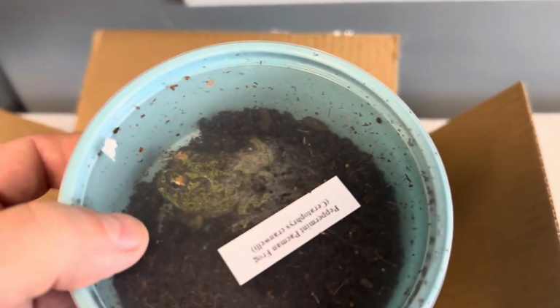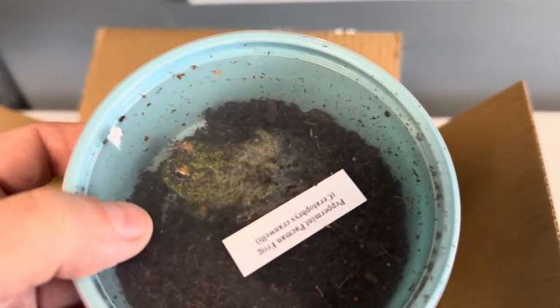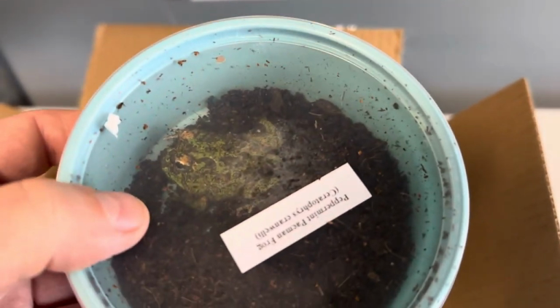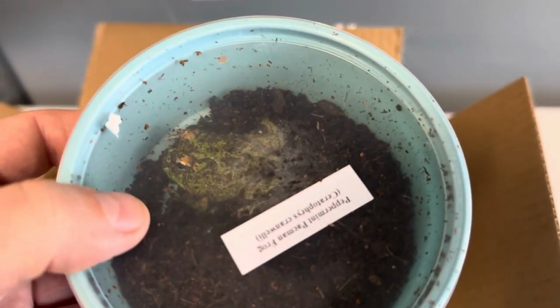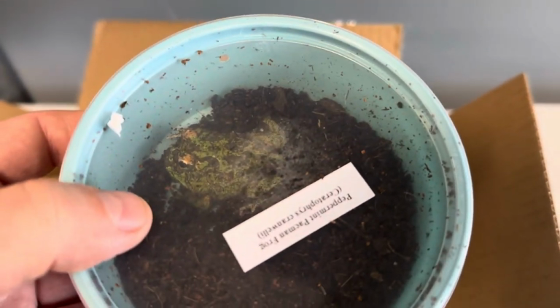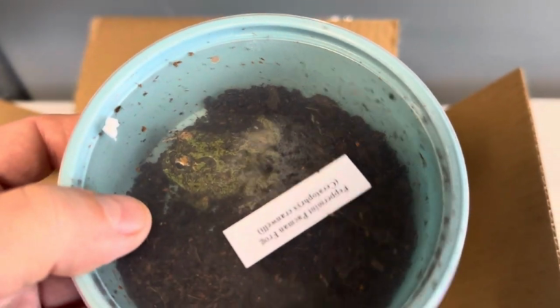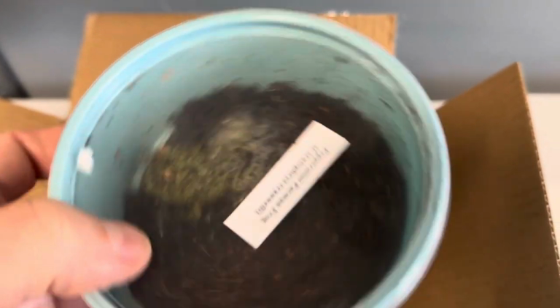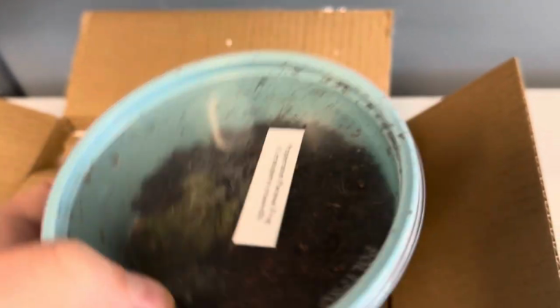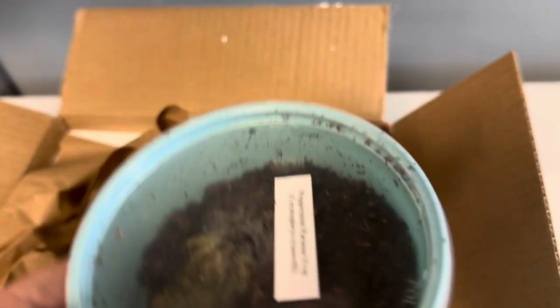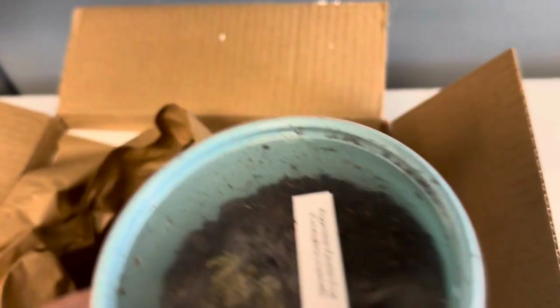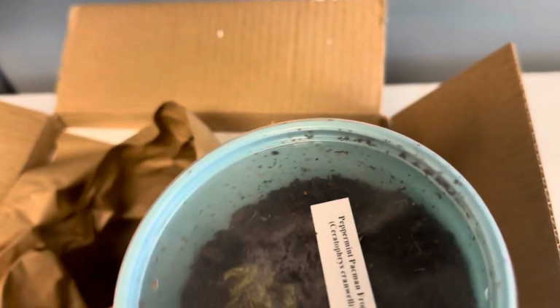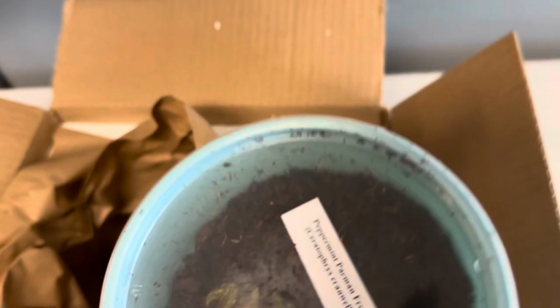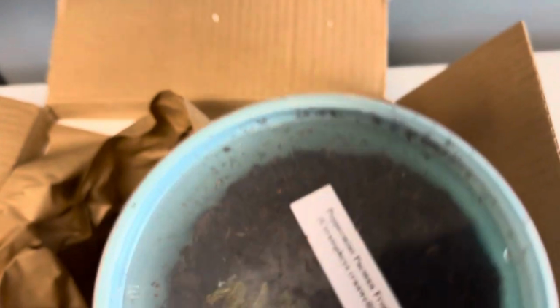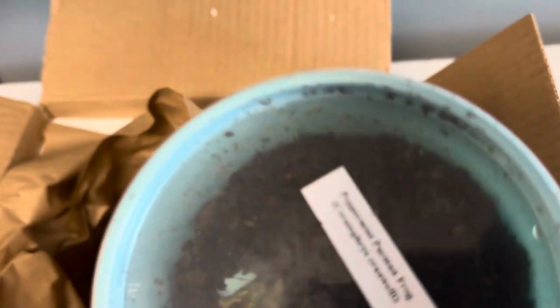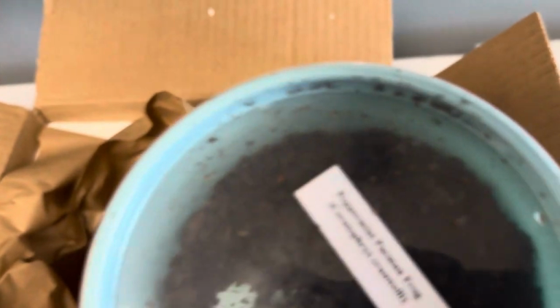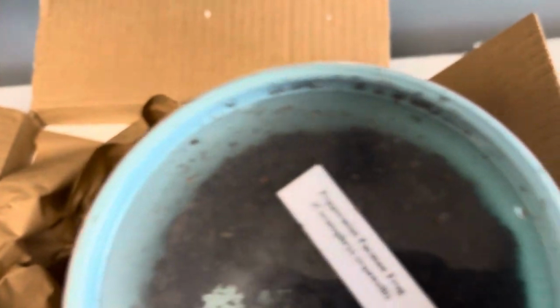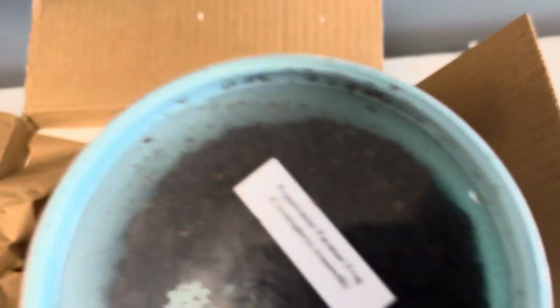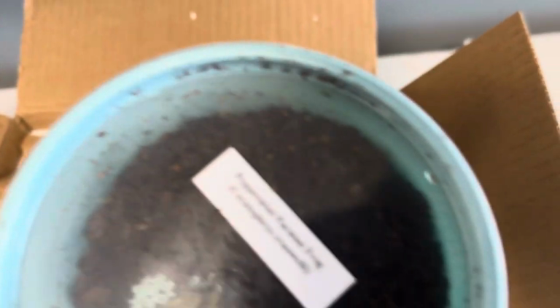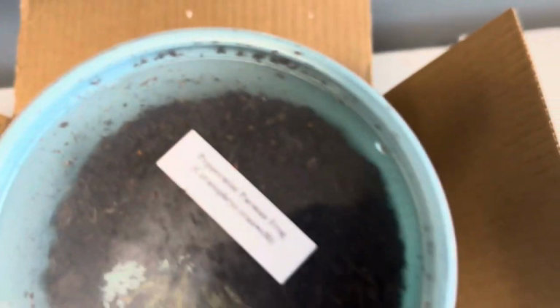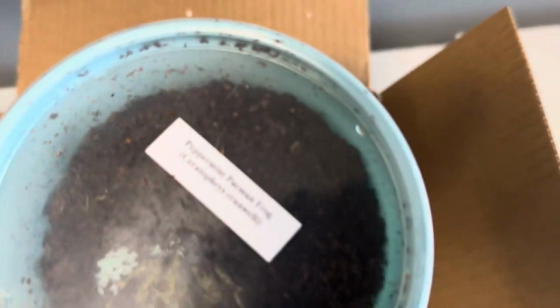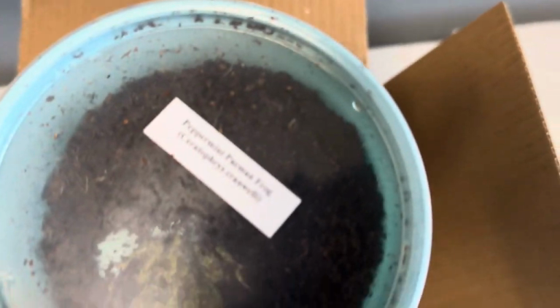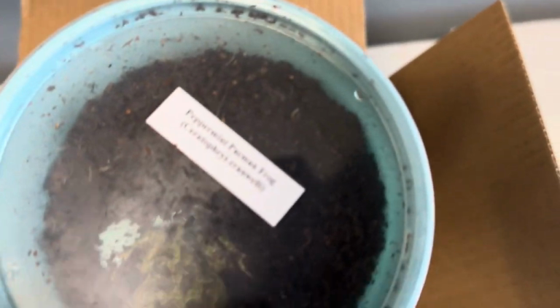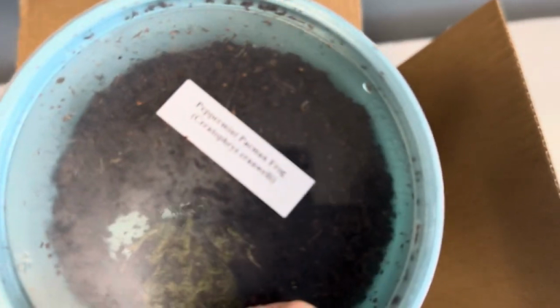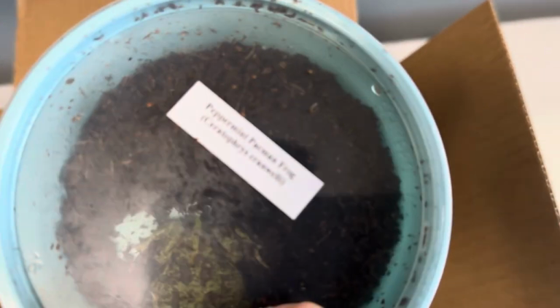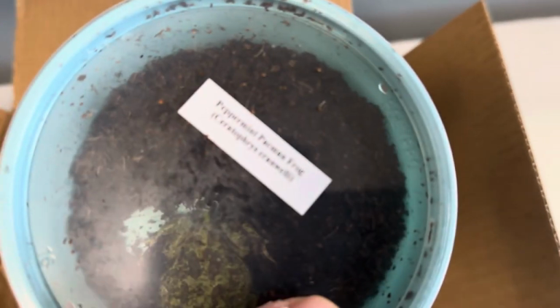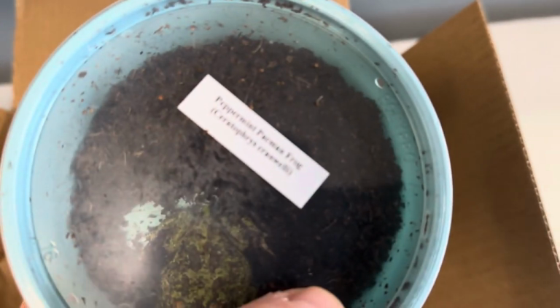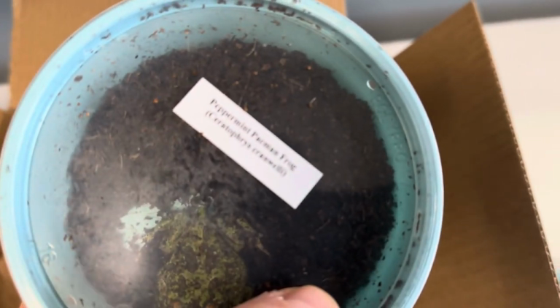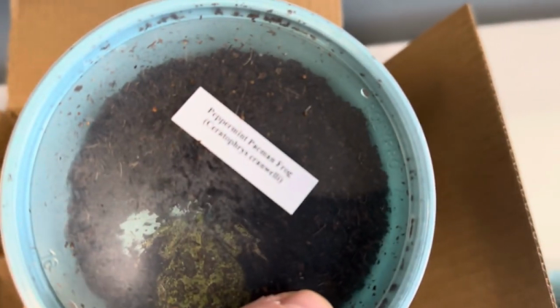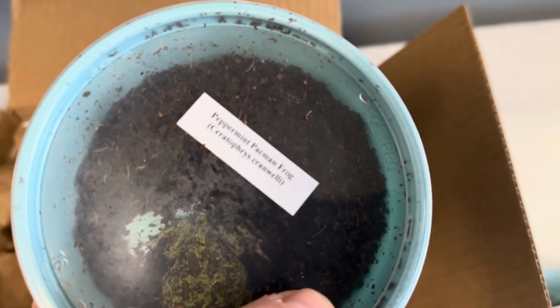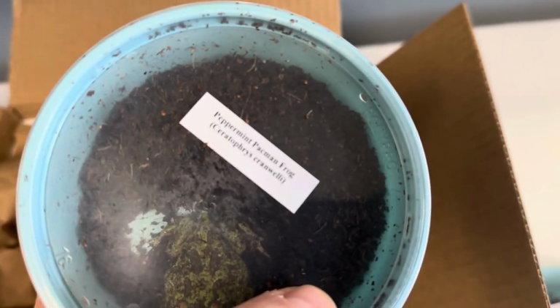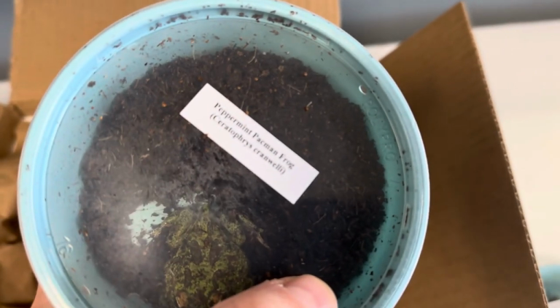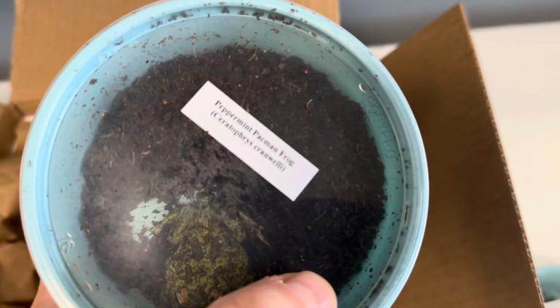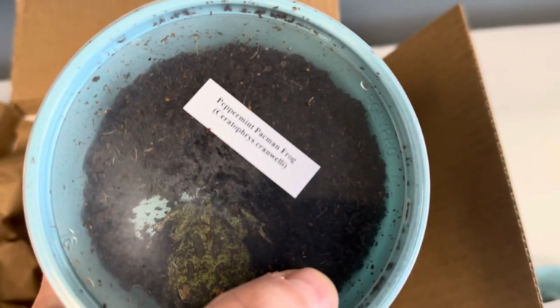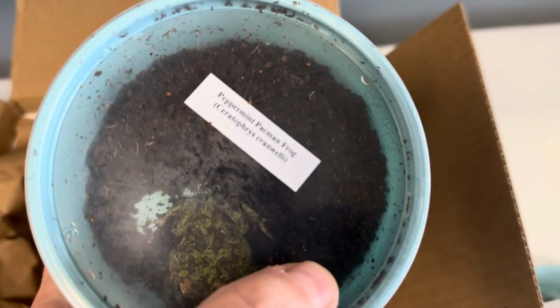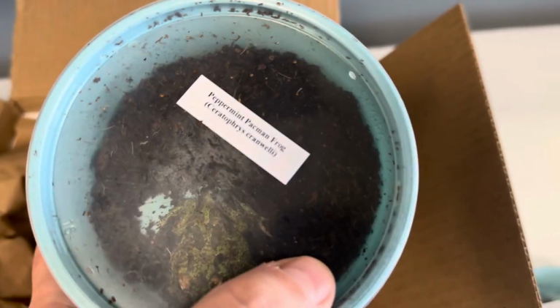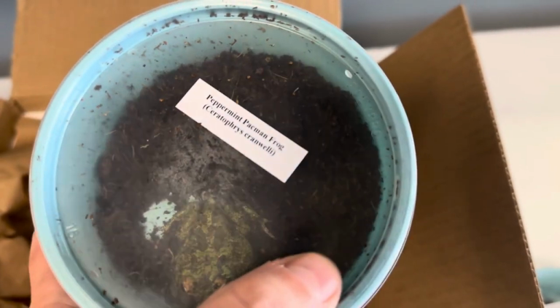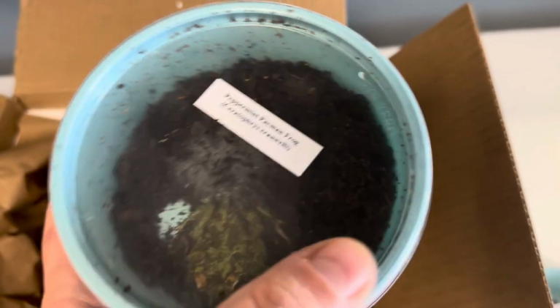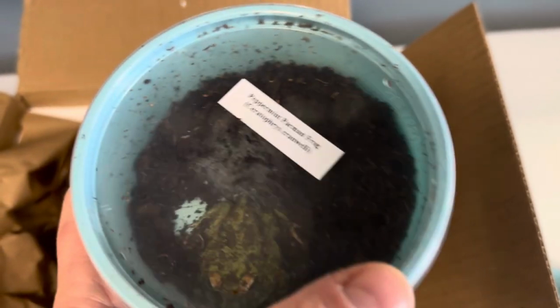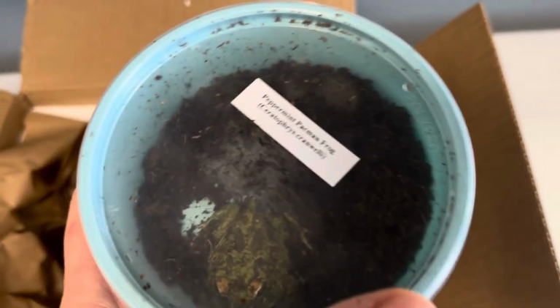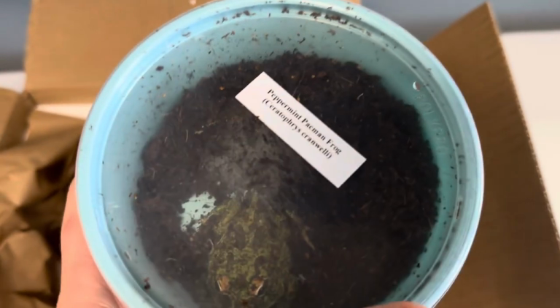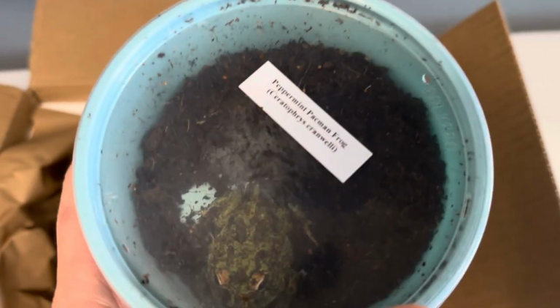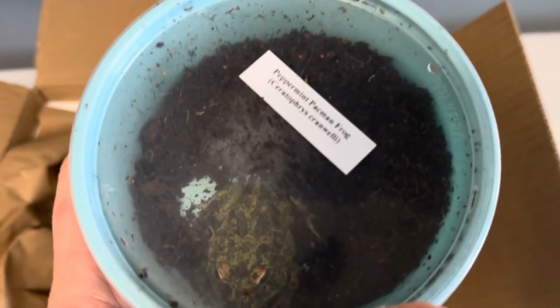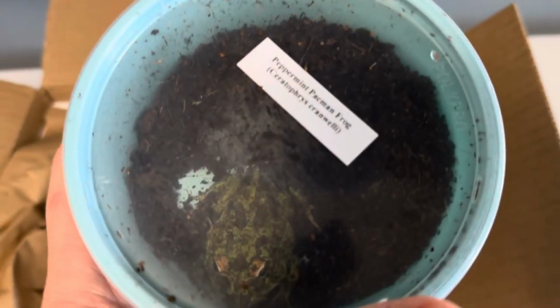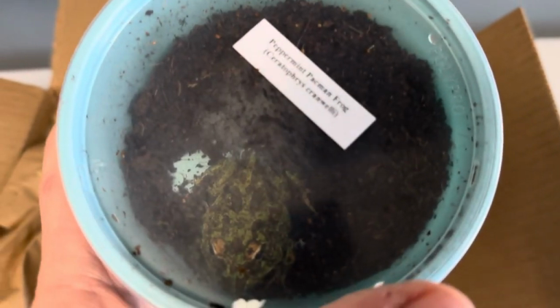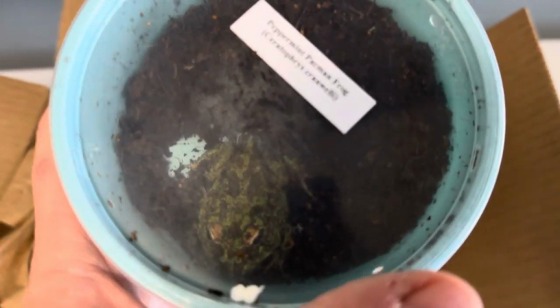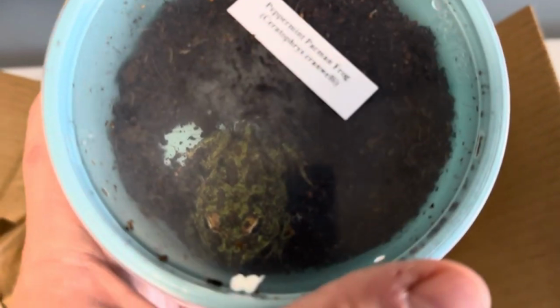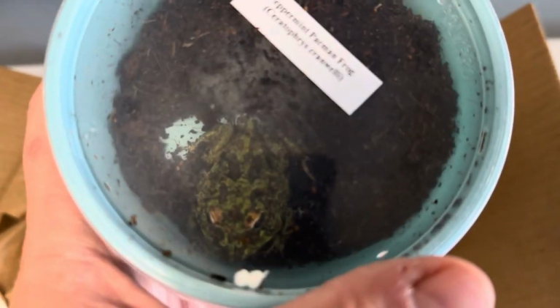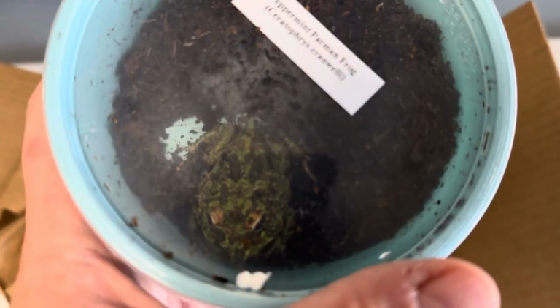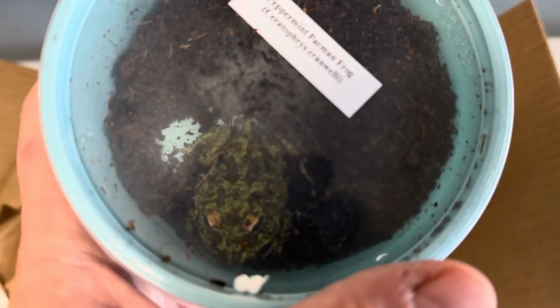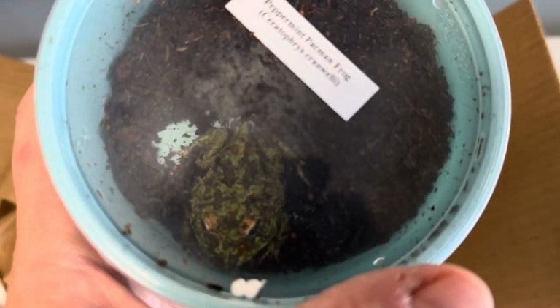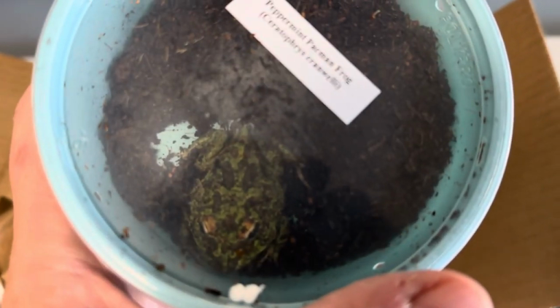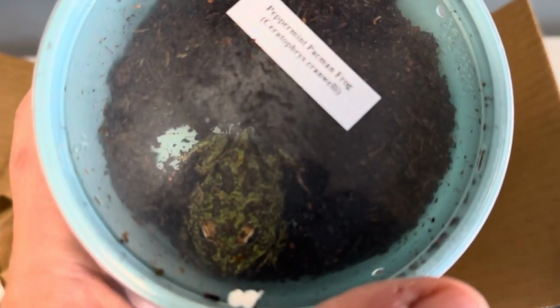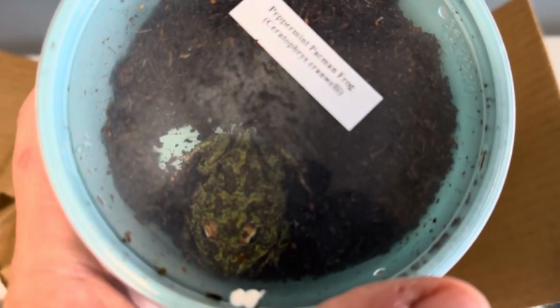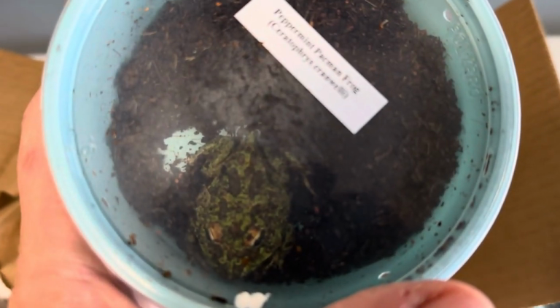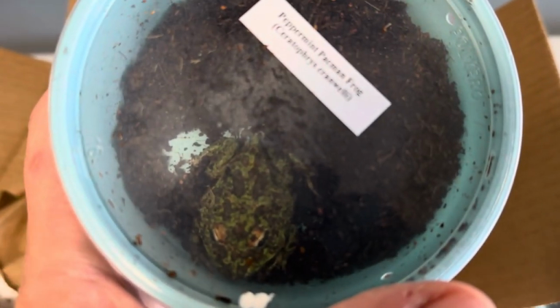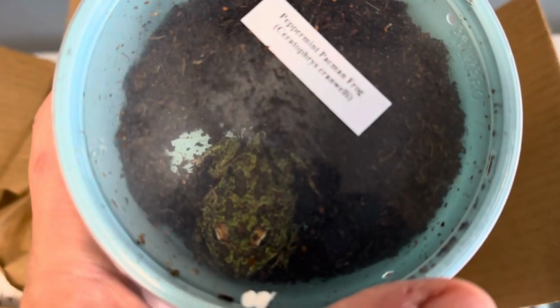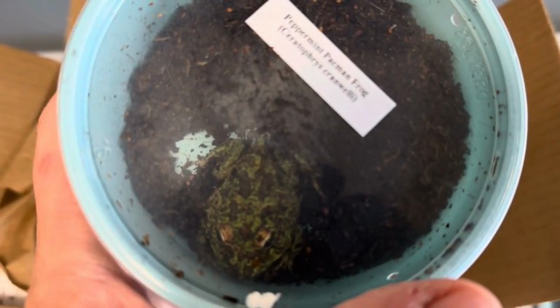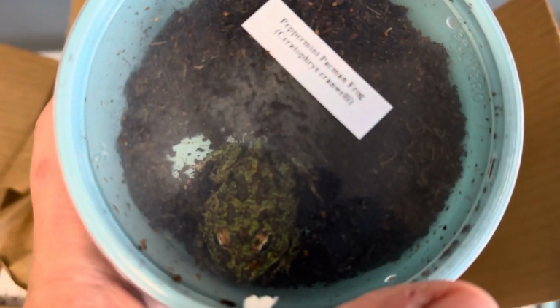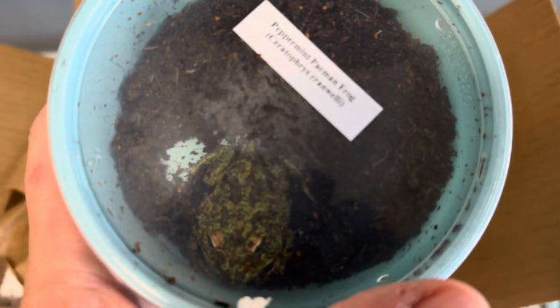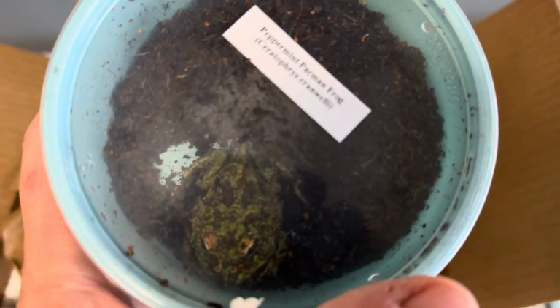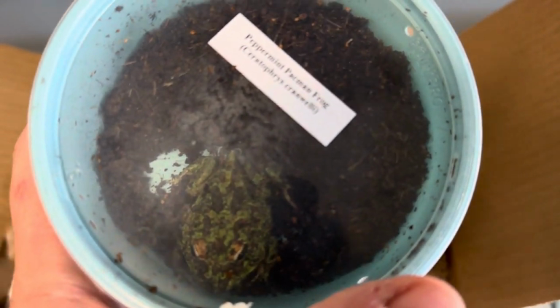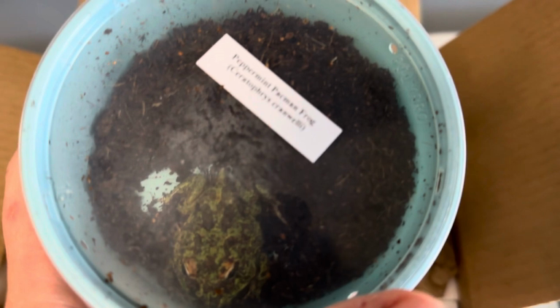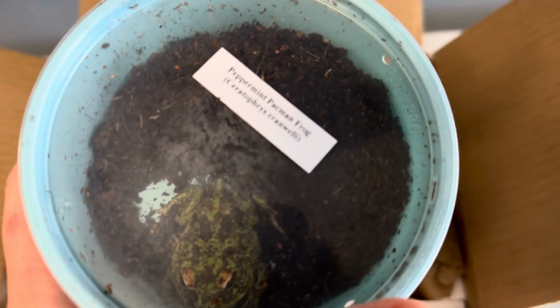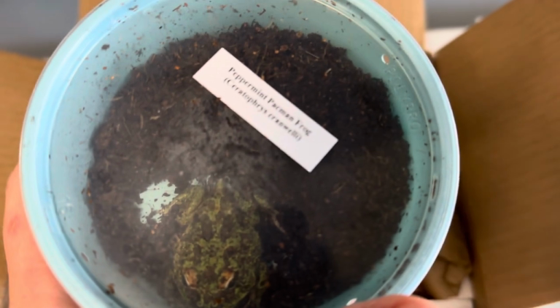This right here is a peppermint pac-man frog. Look at his eyes — it's really cool.